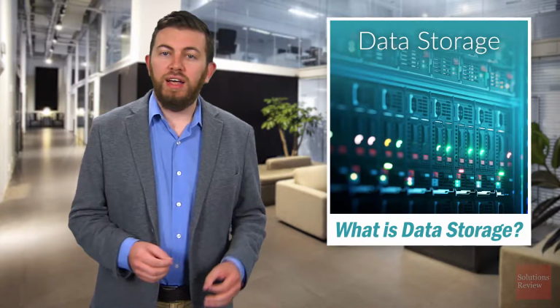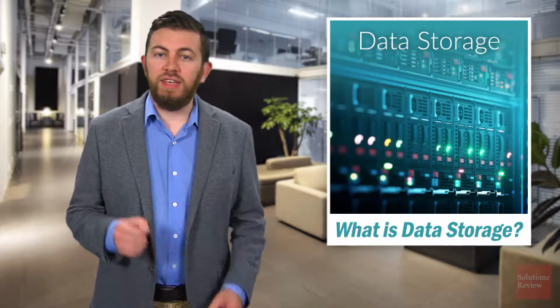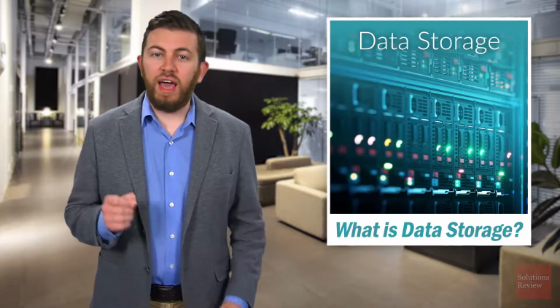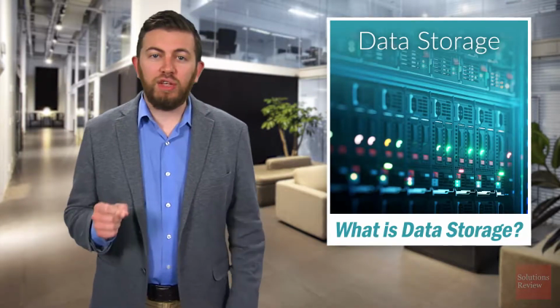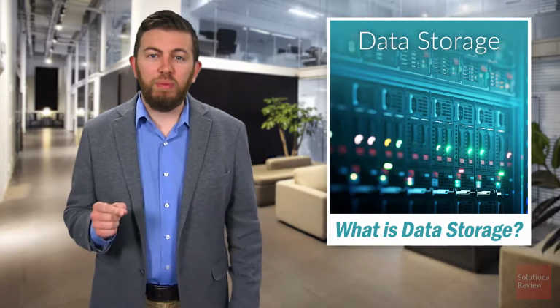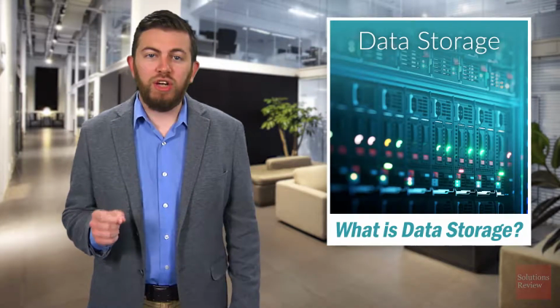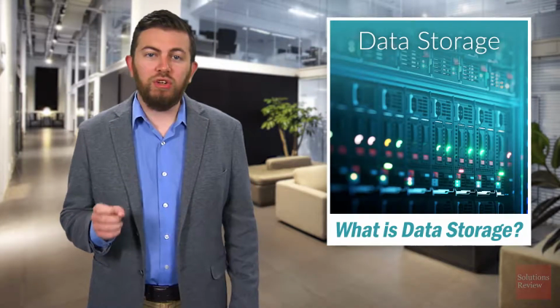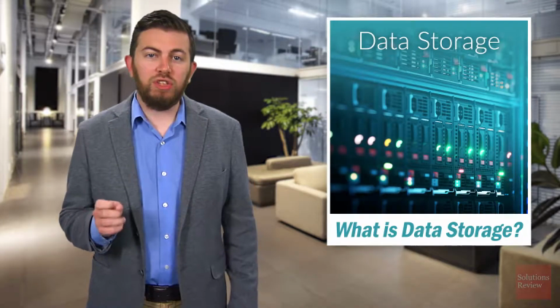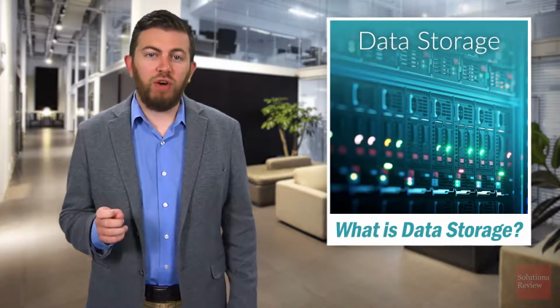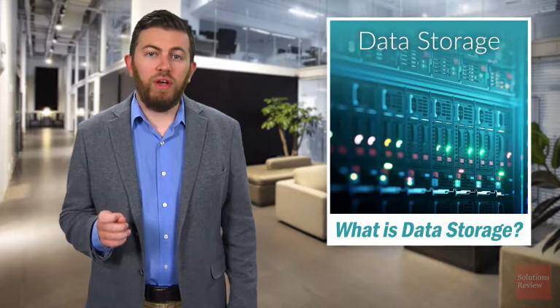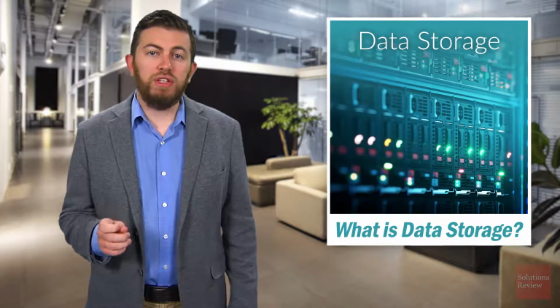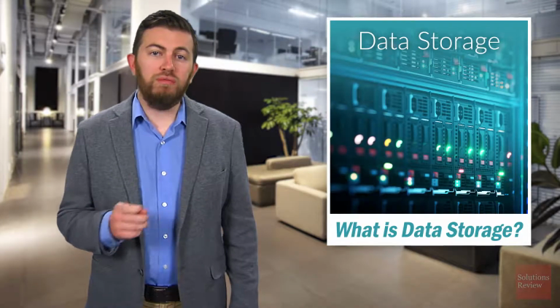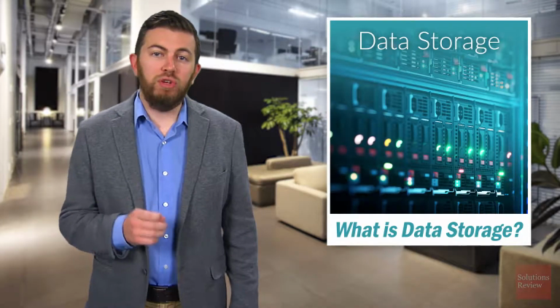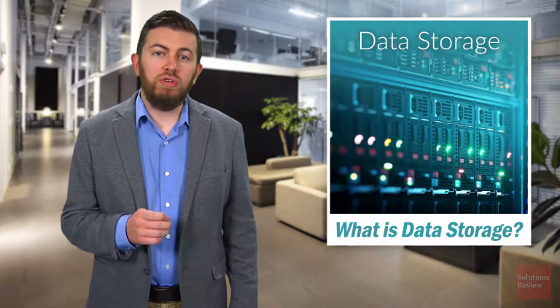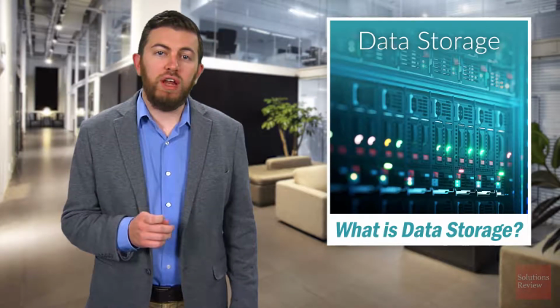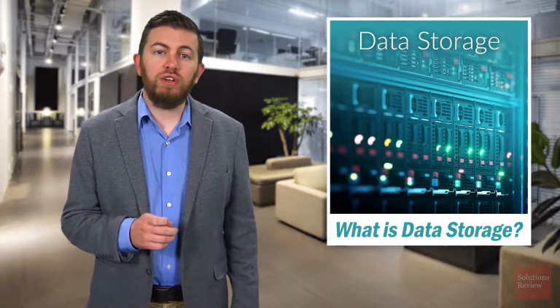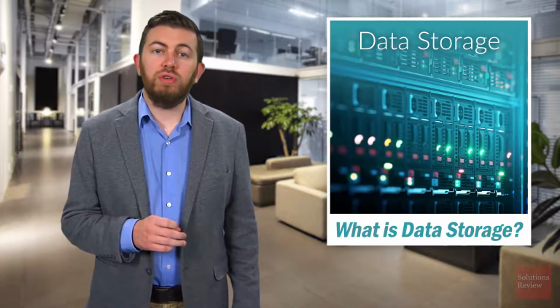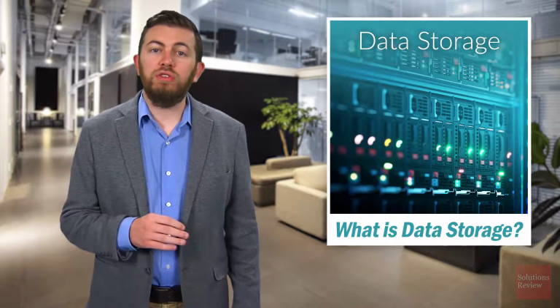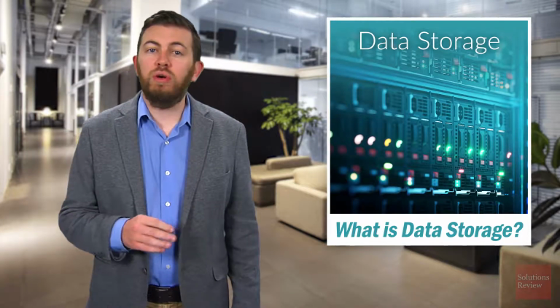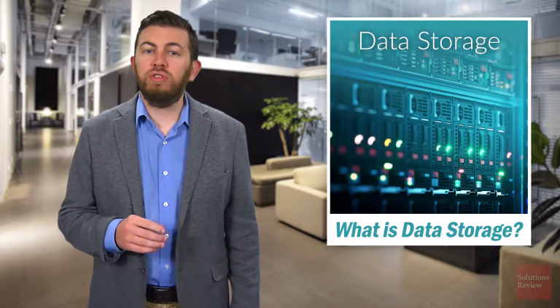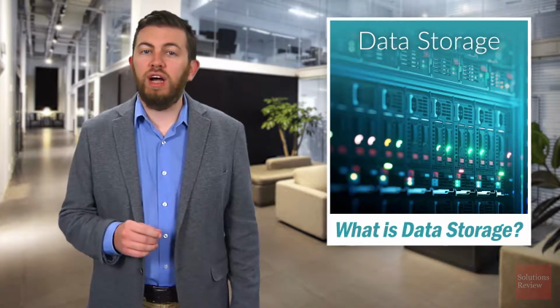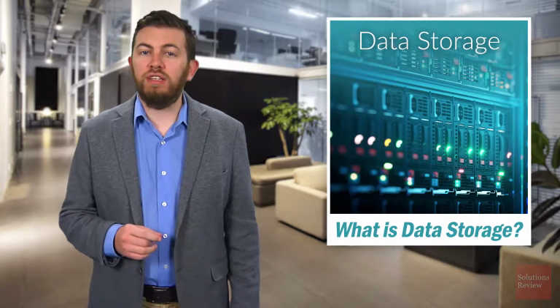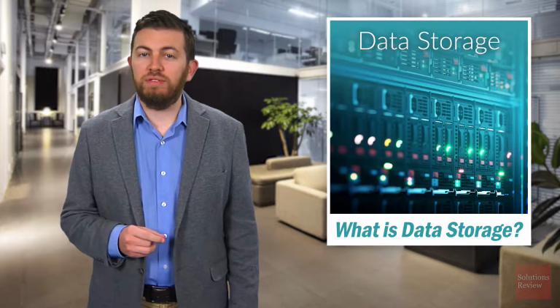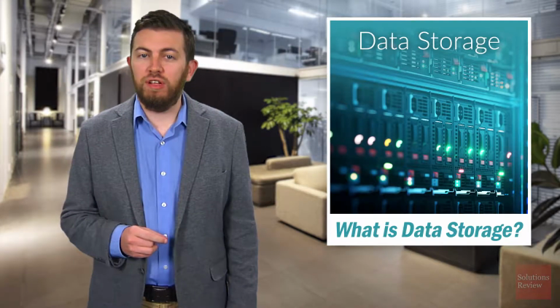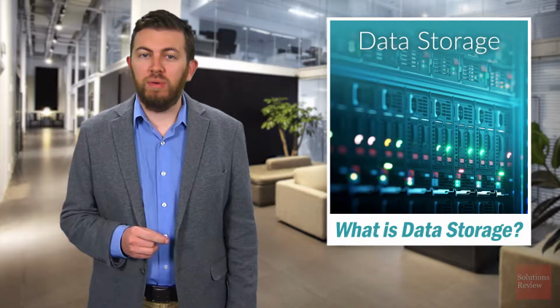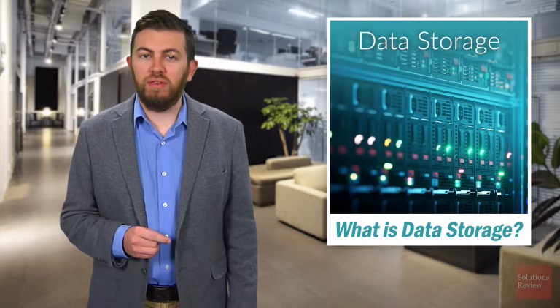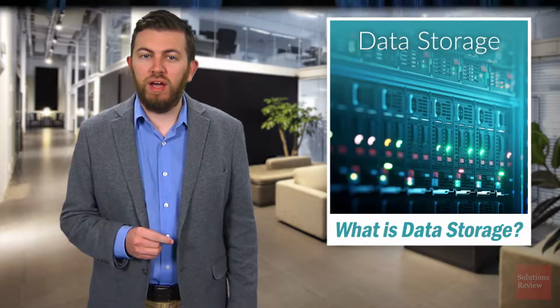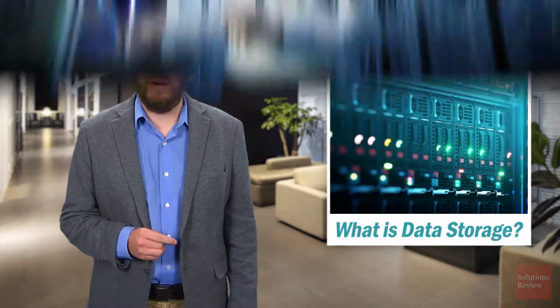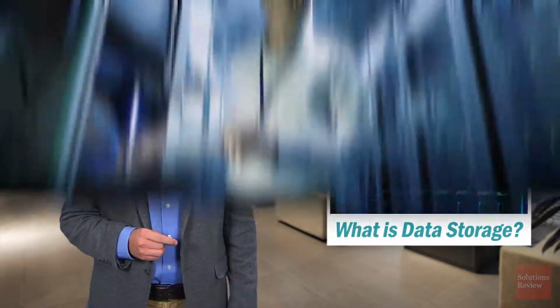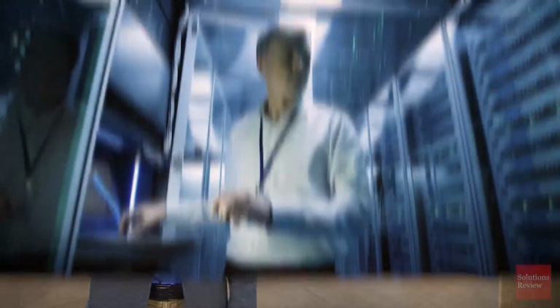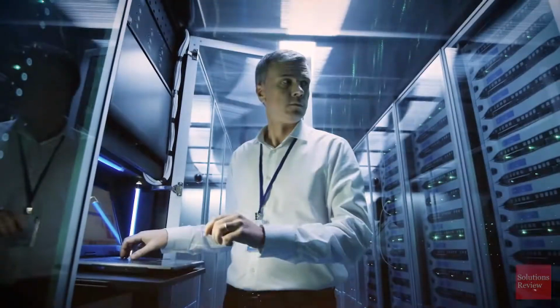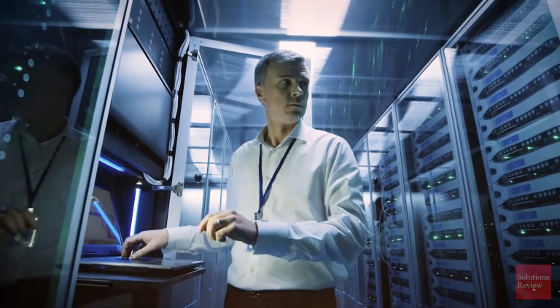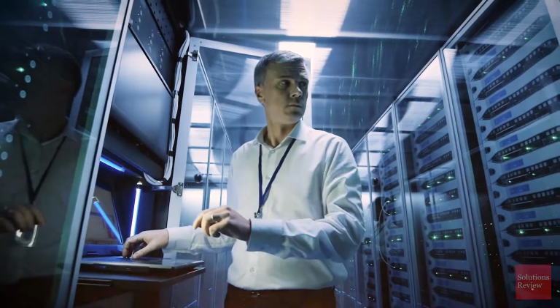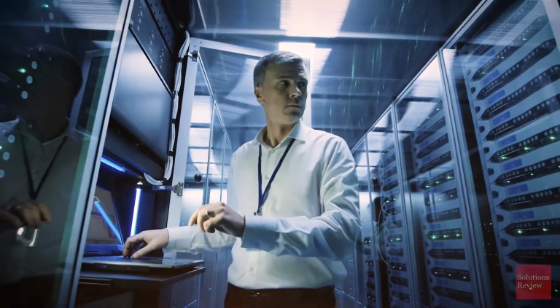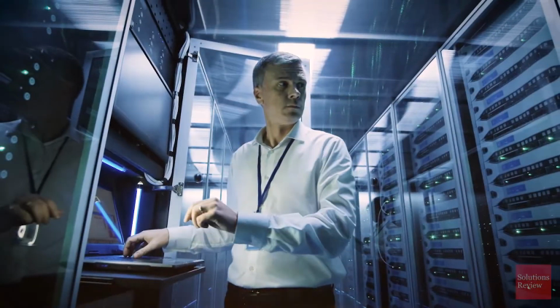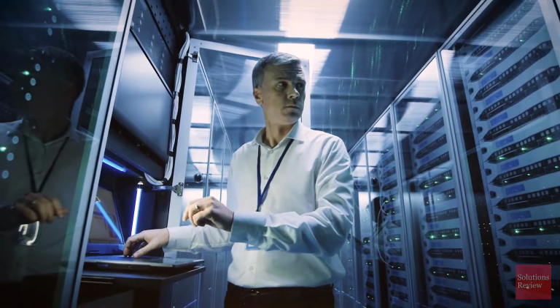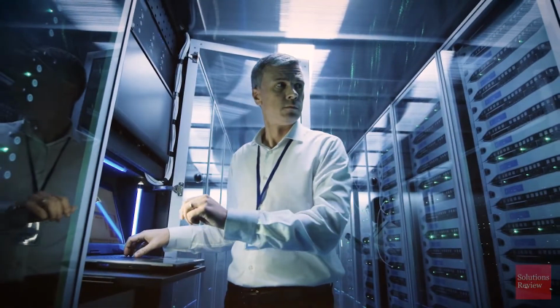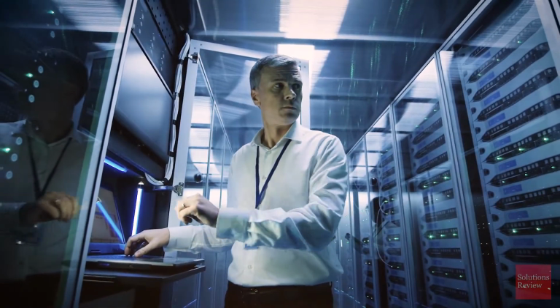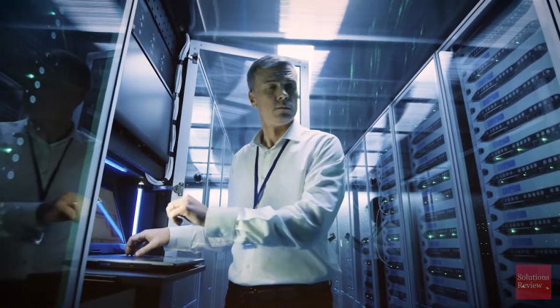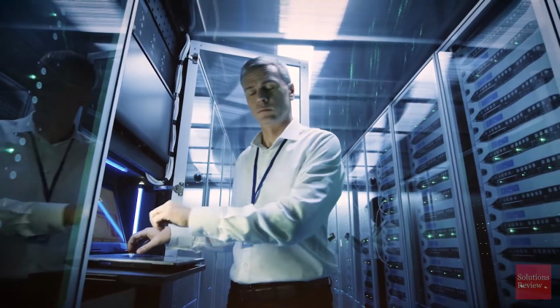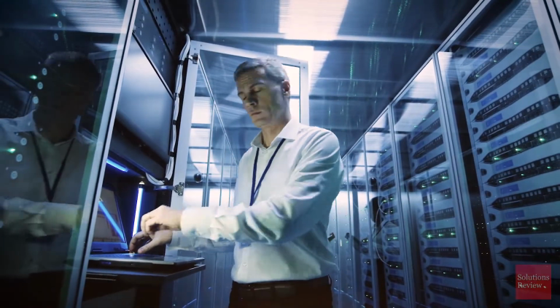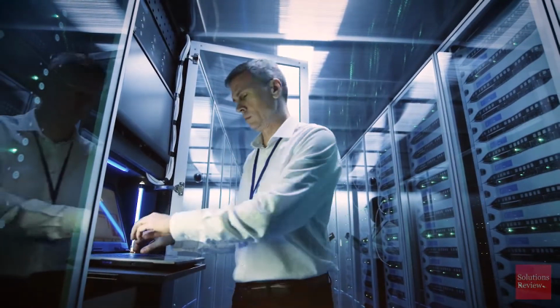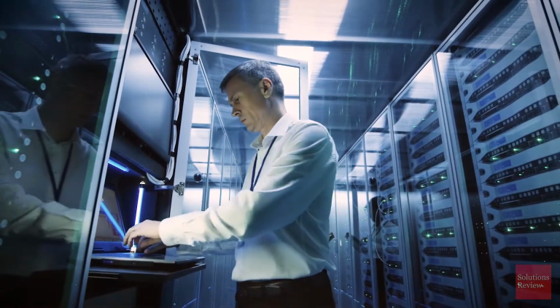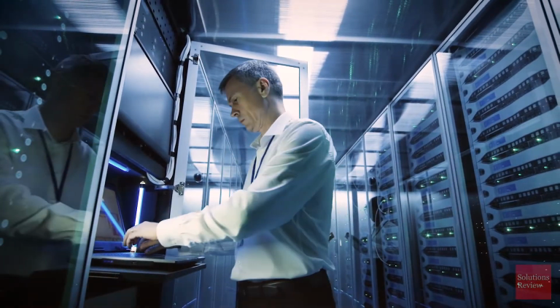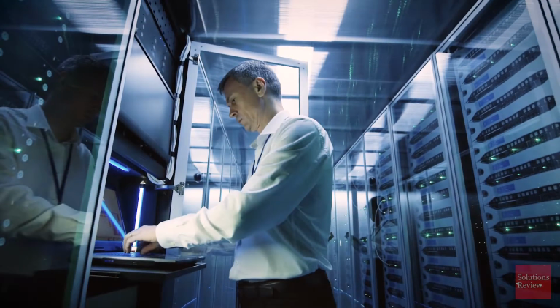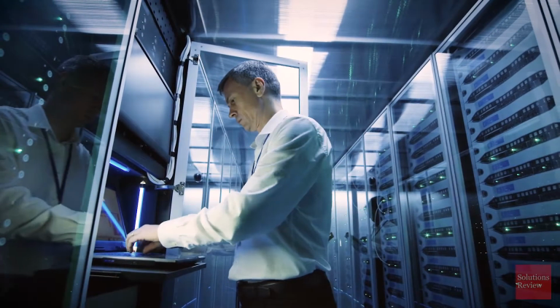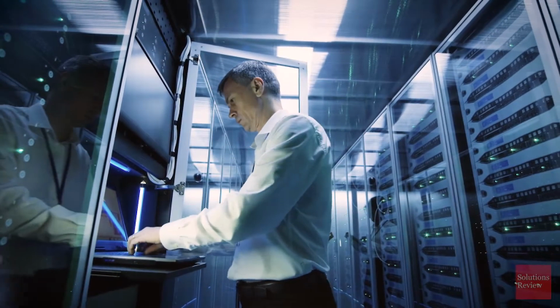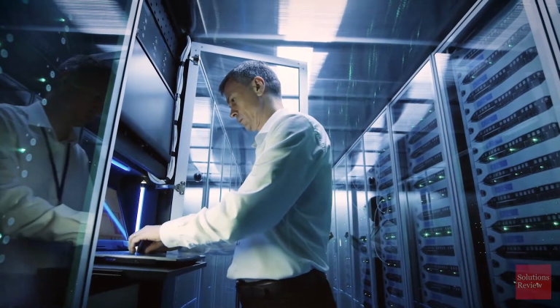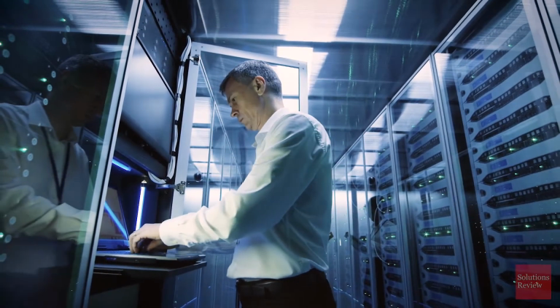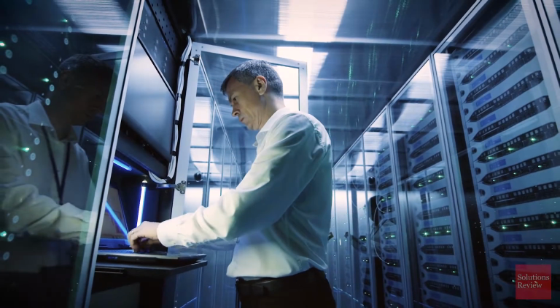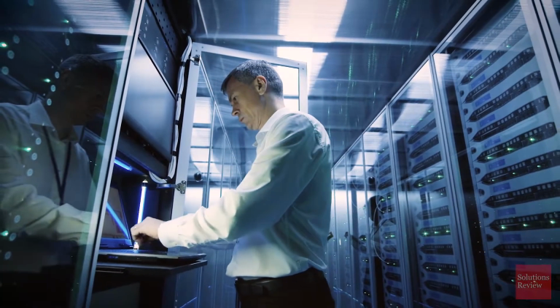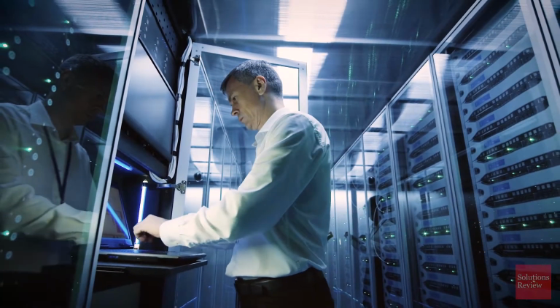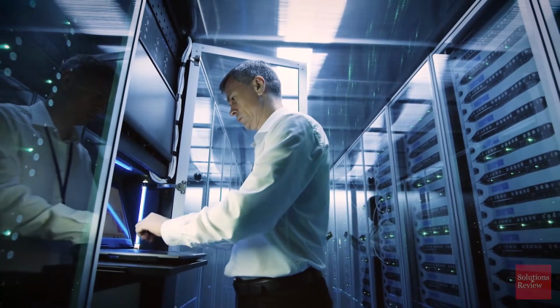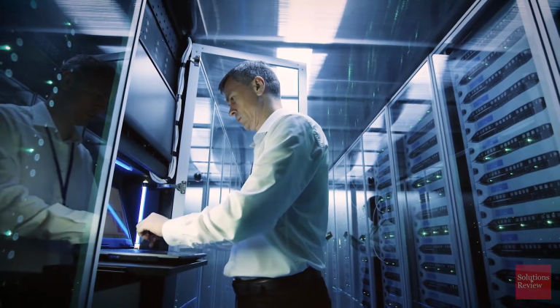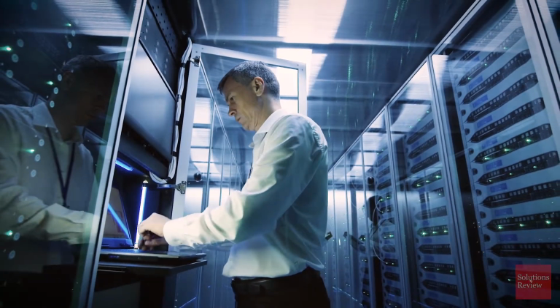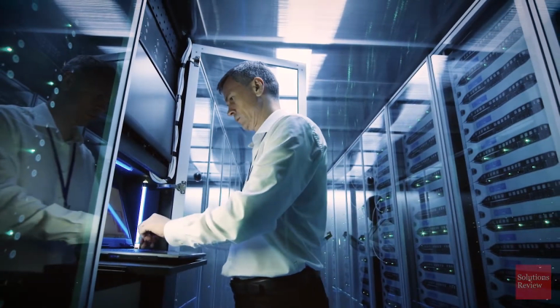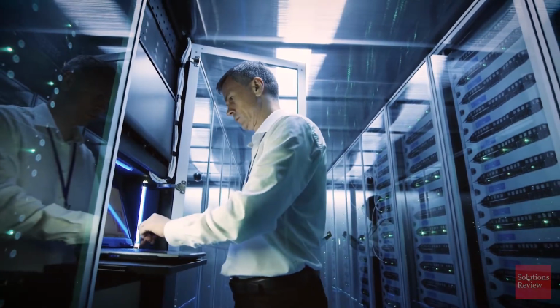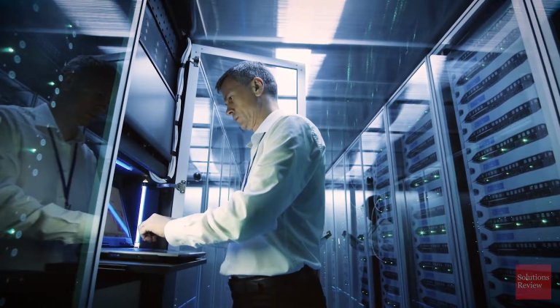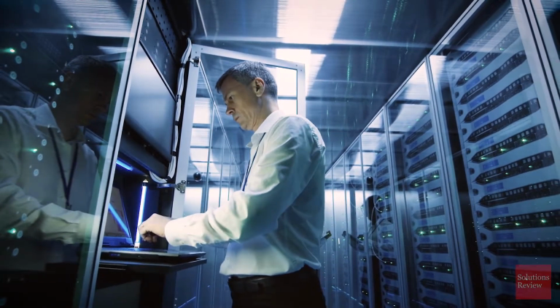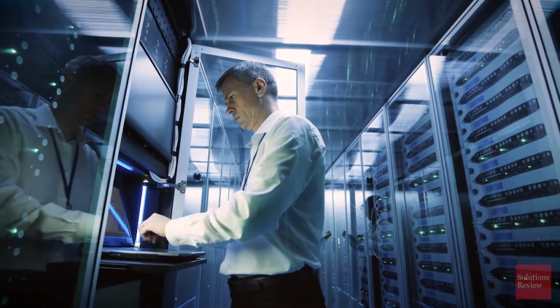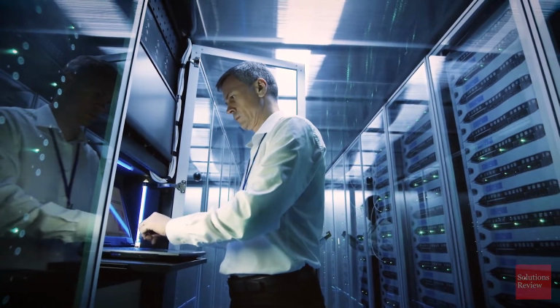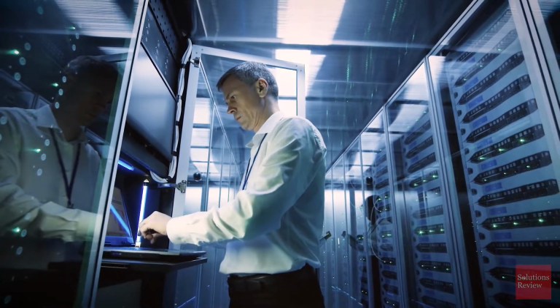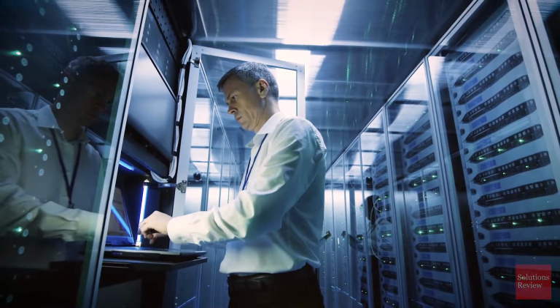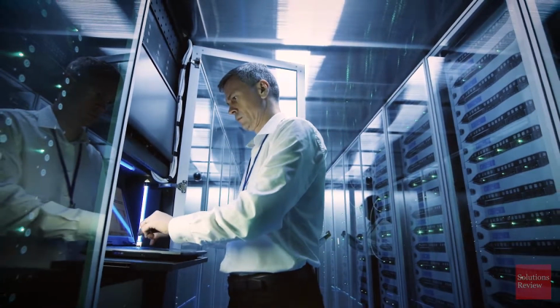The importance of data storage can't be understated, as the exponential generation of new data shows no signs of slowing down. Data storage also has a few key benefits worth exploring as well, like resilience.